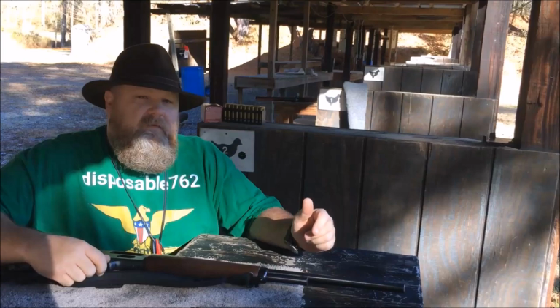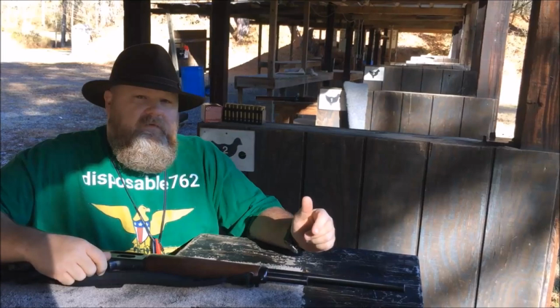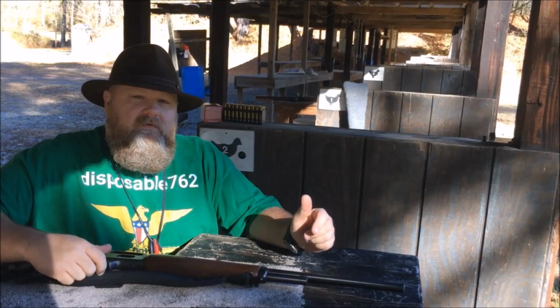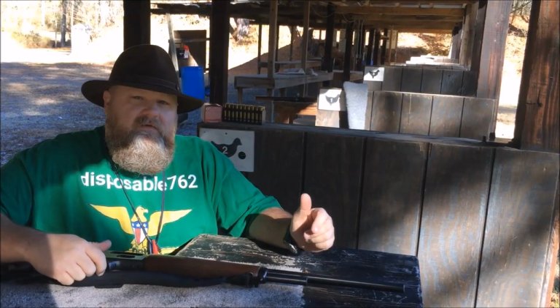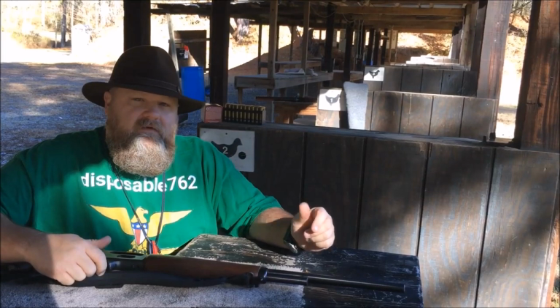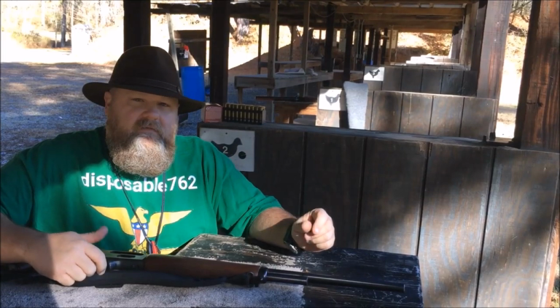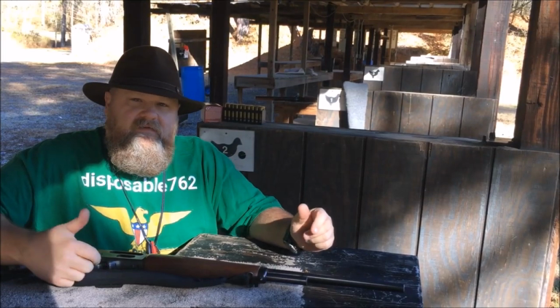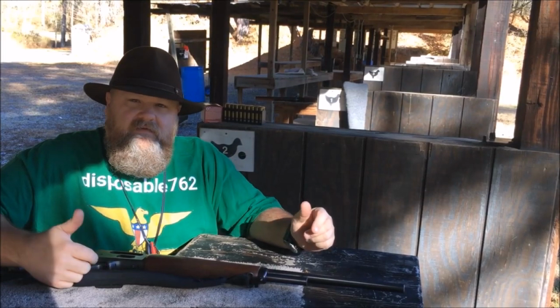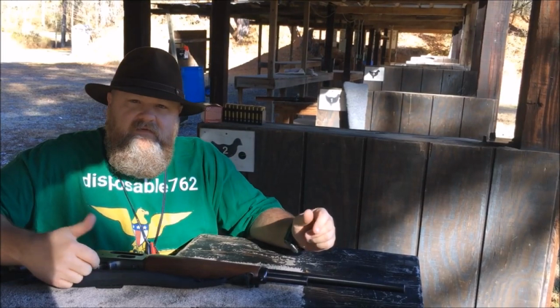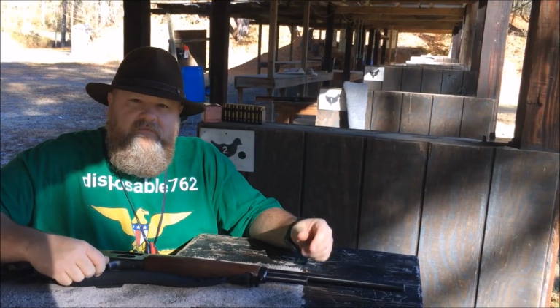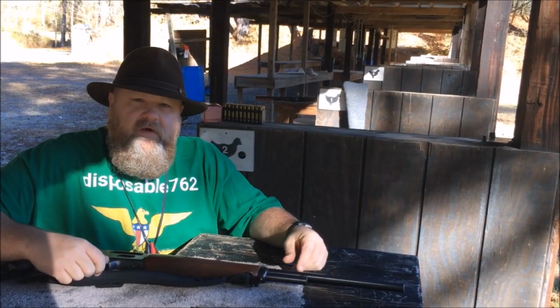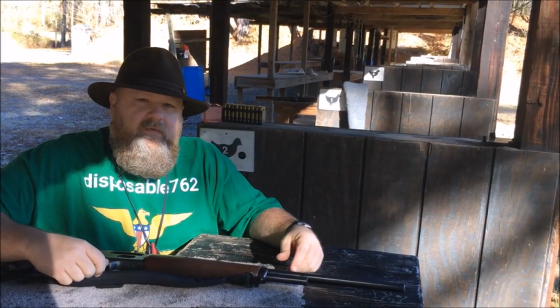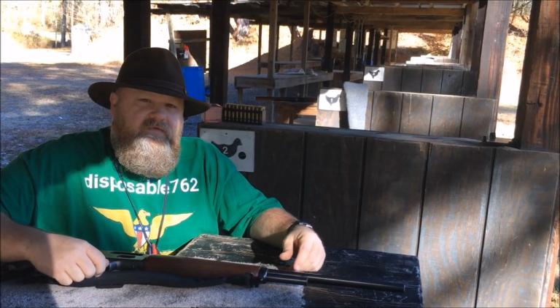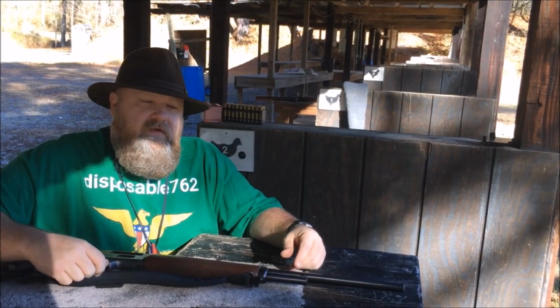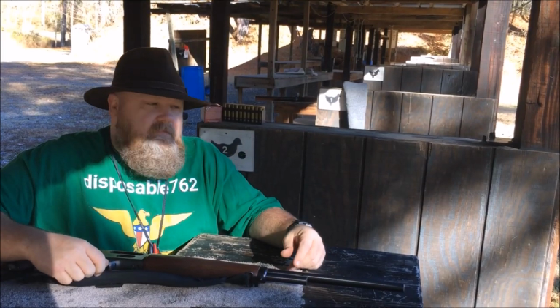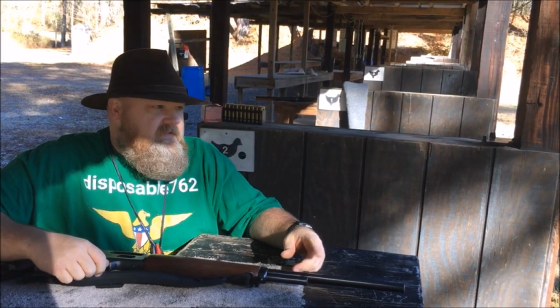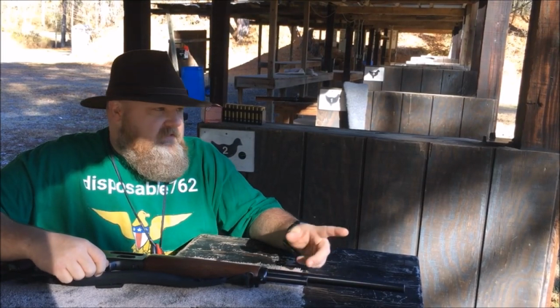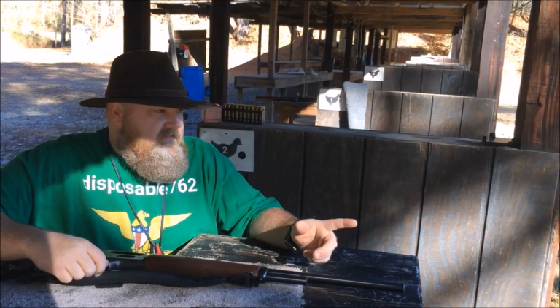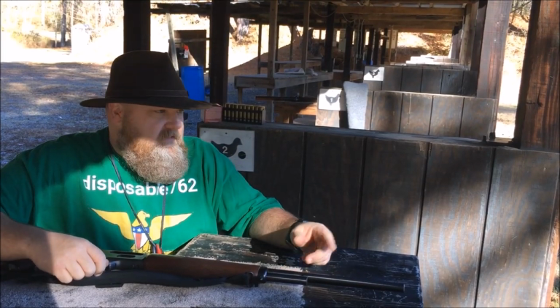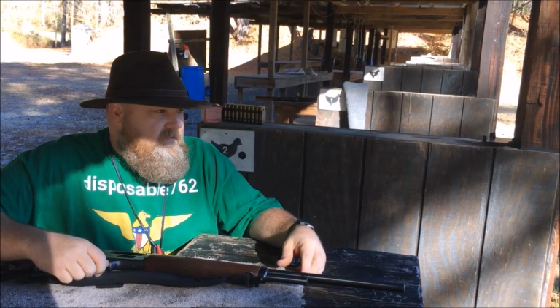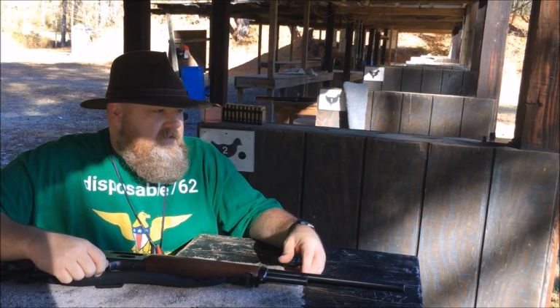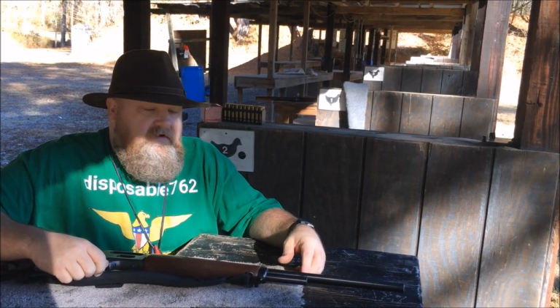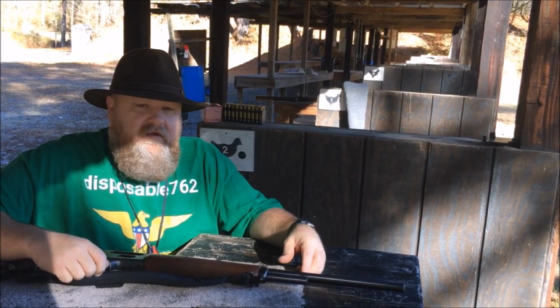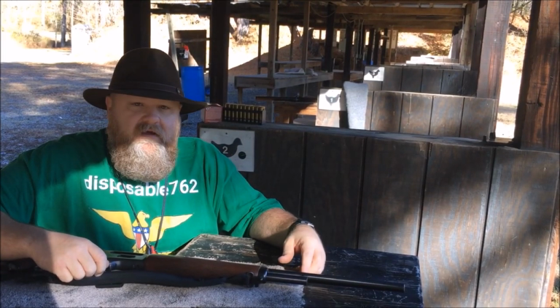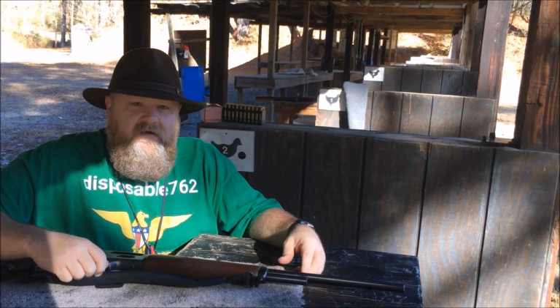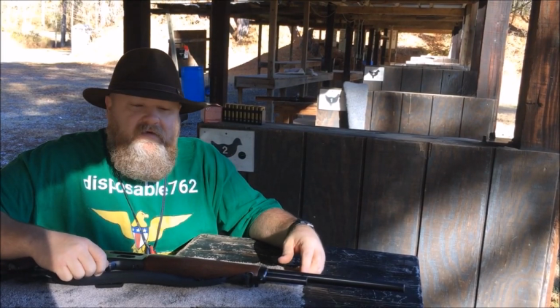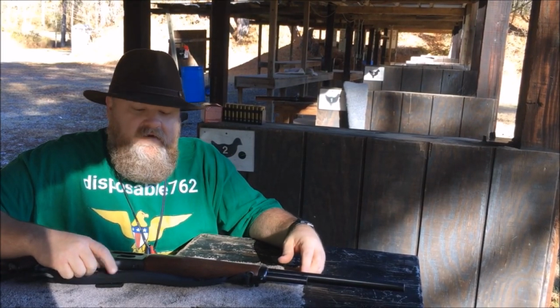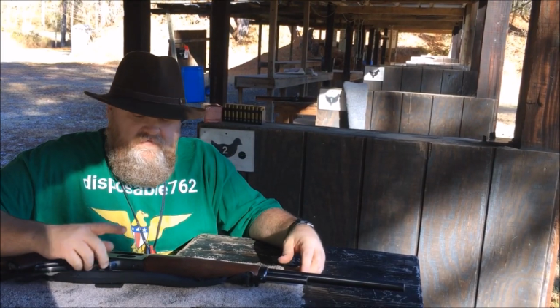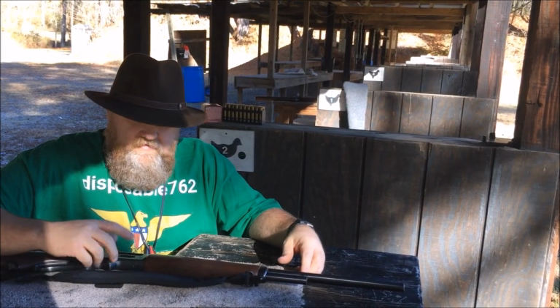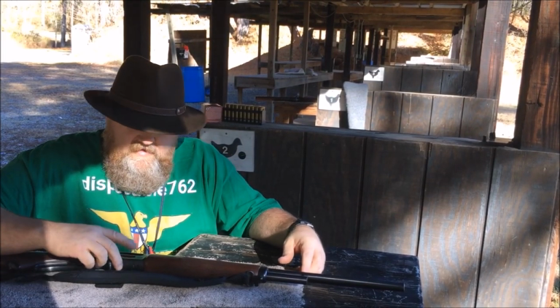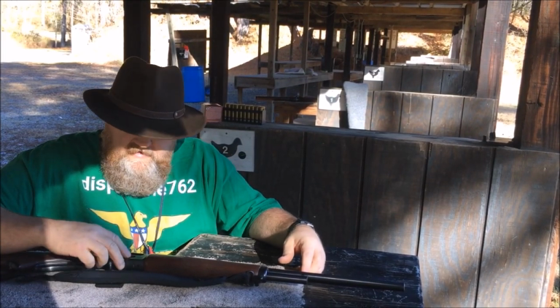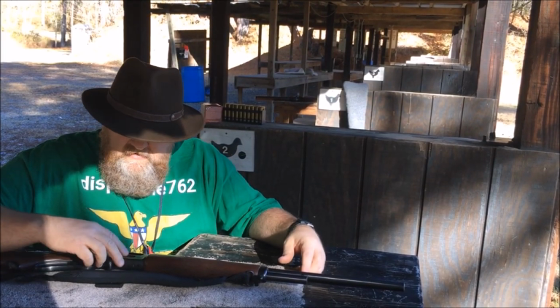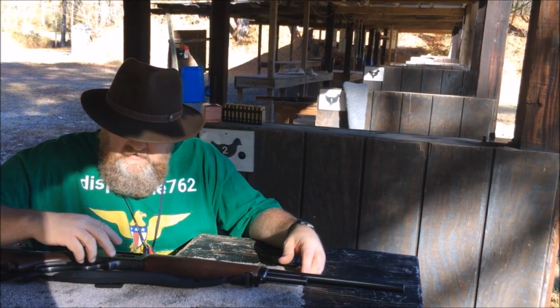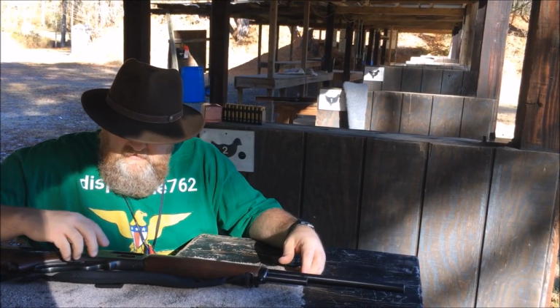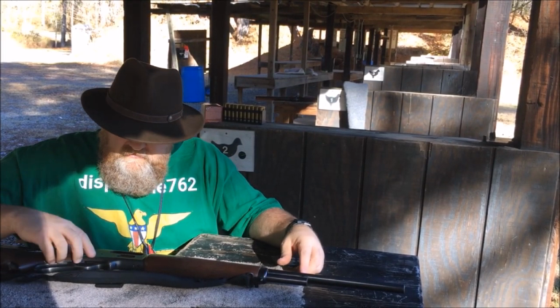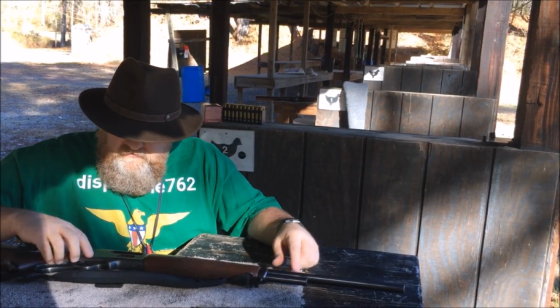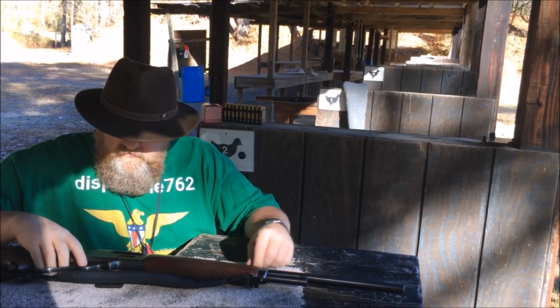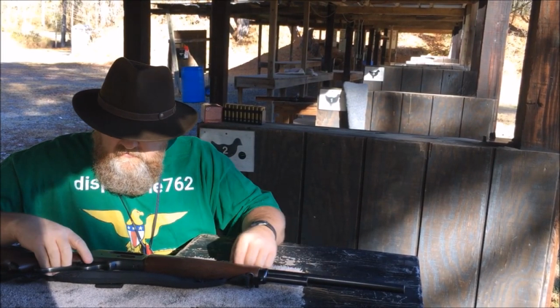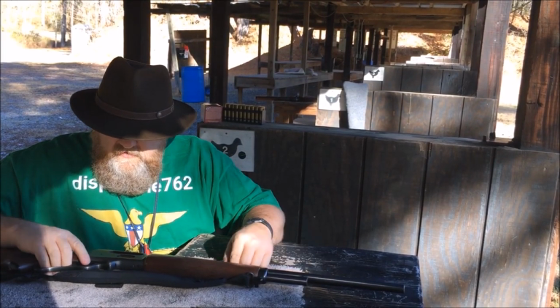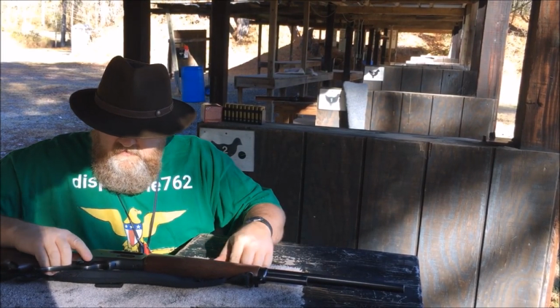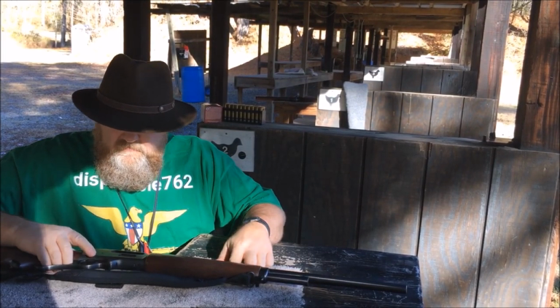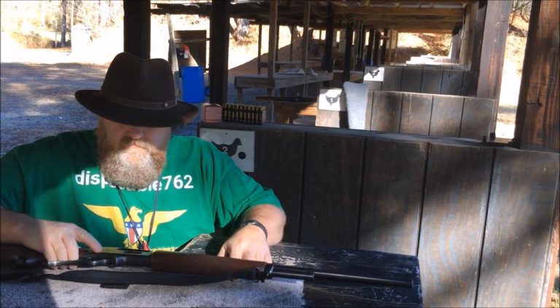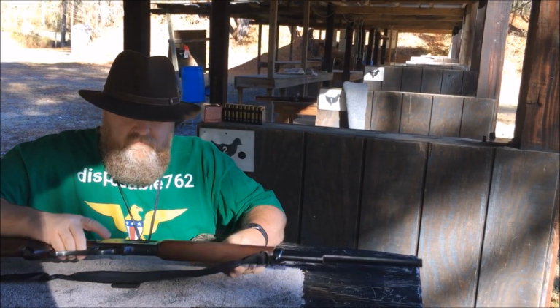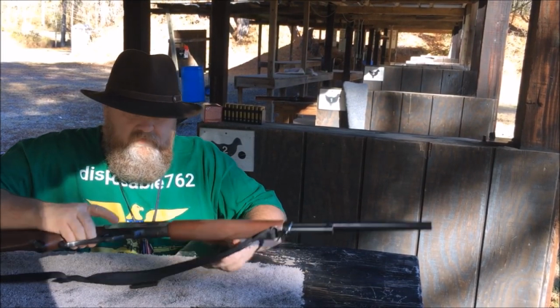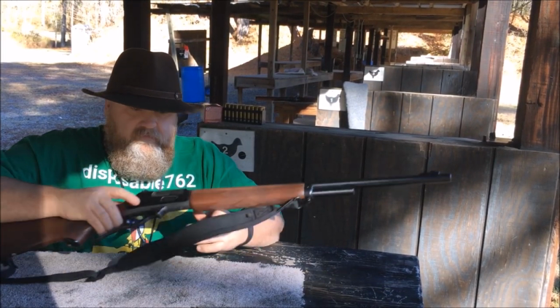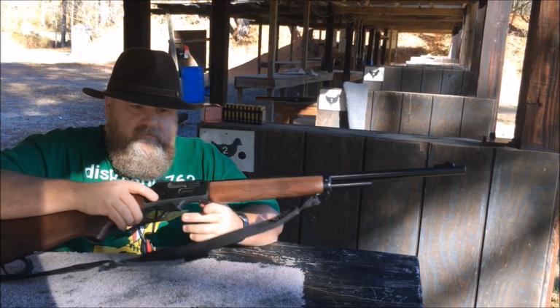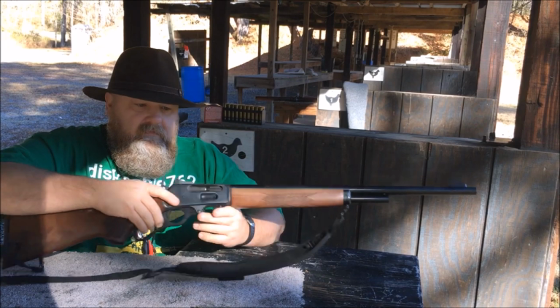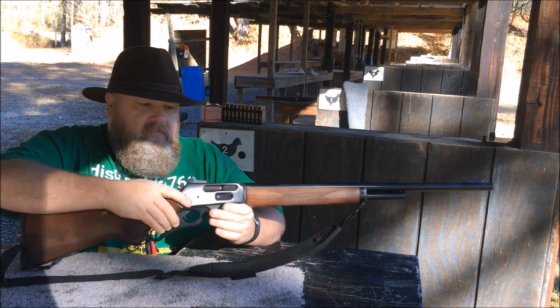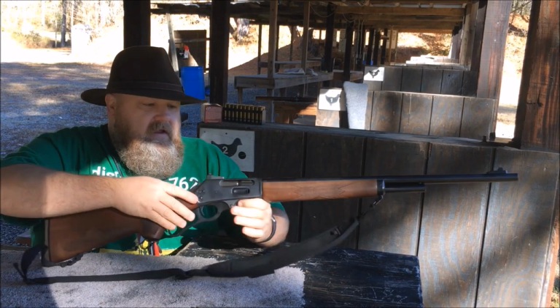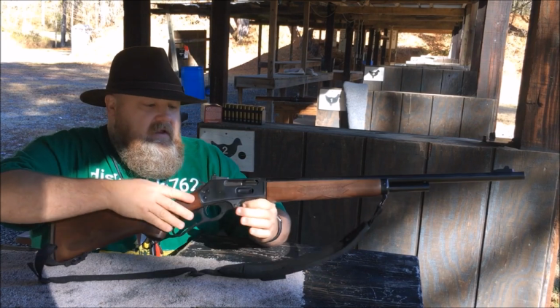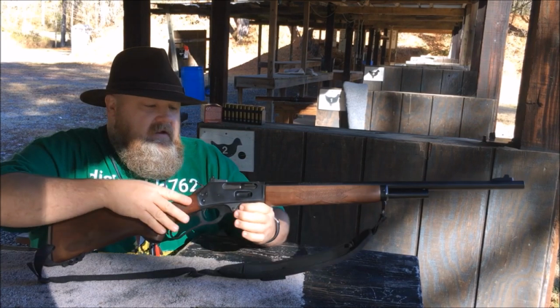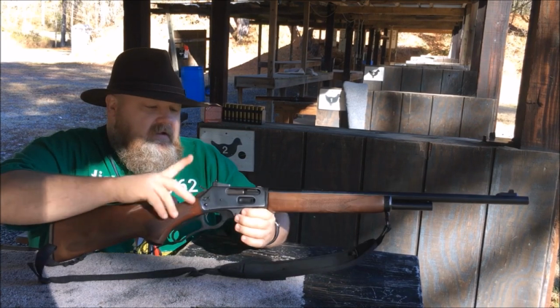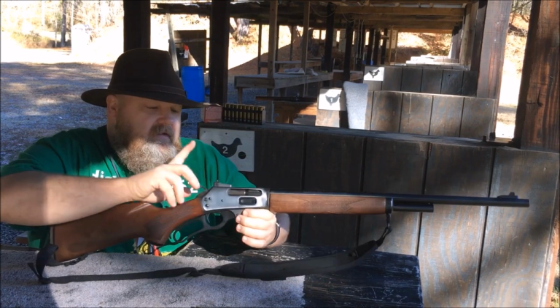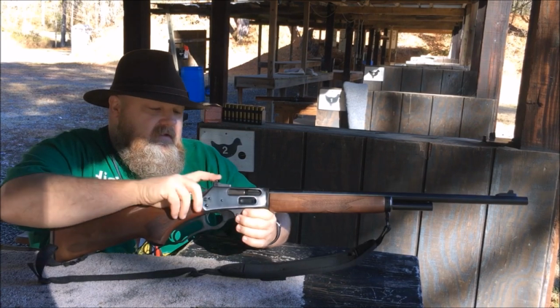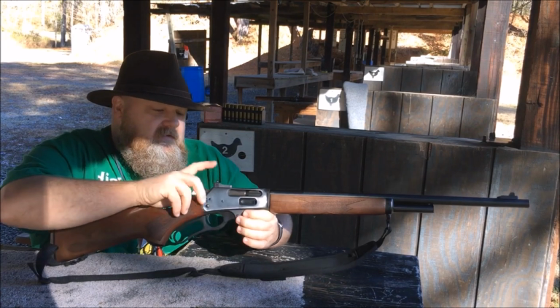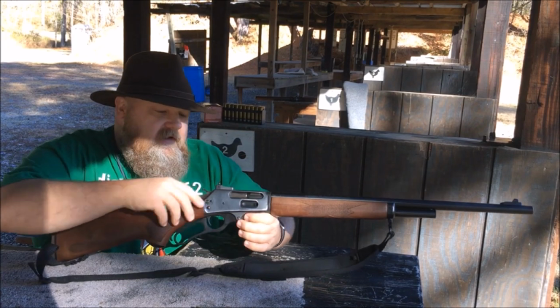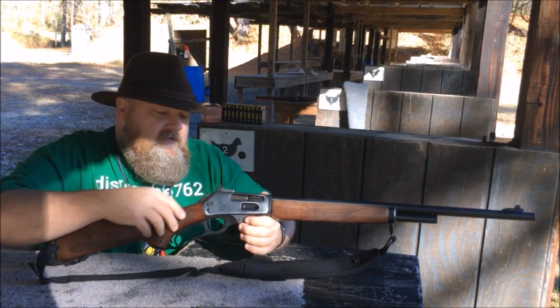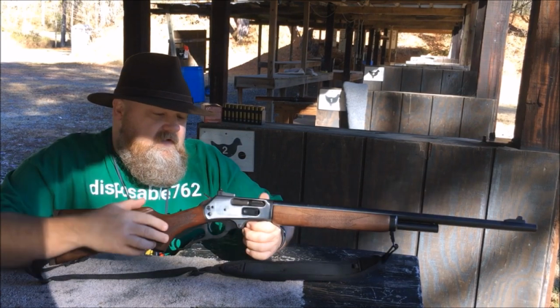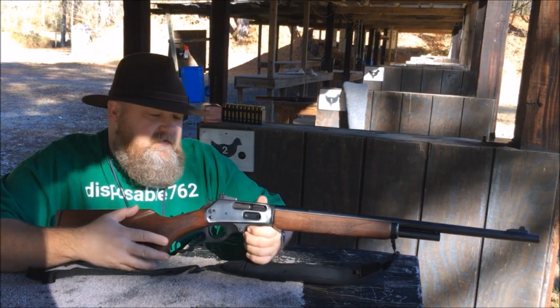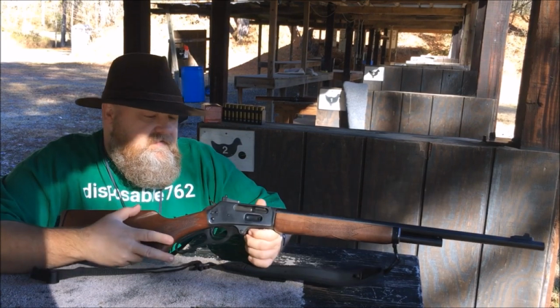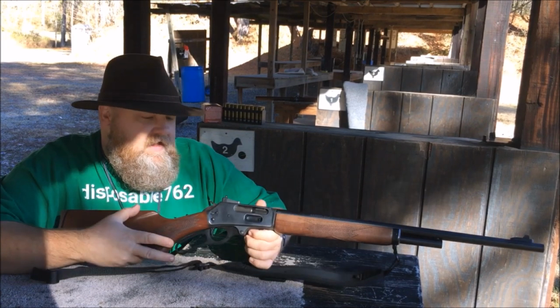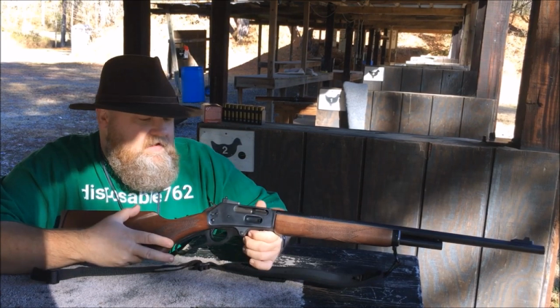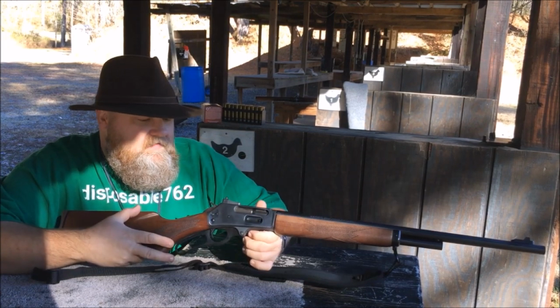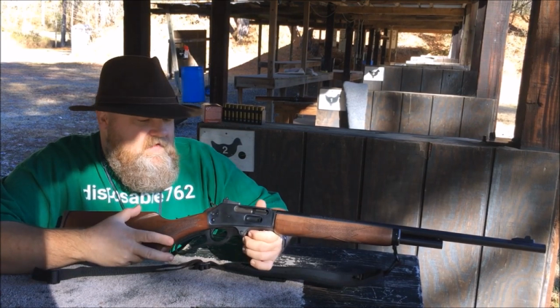What's up YouTube? This is Despoble762. We're here at the gun range today to take a look at these XS sights.